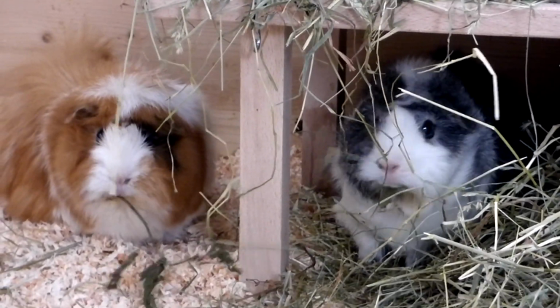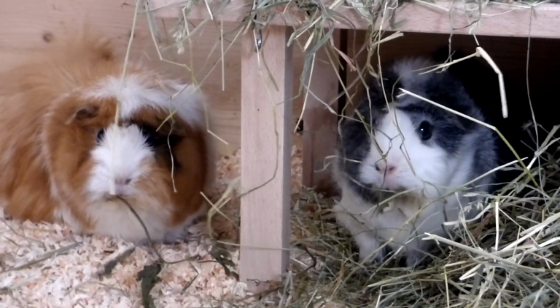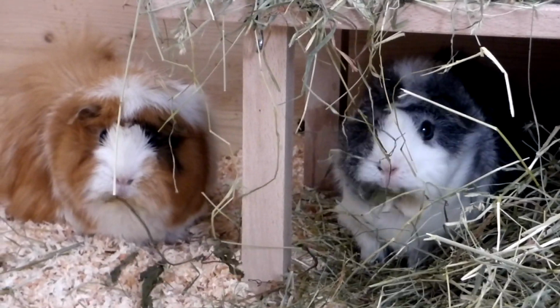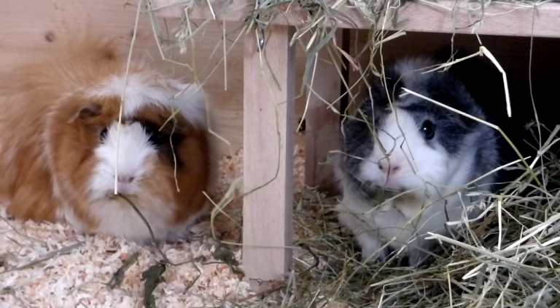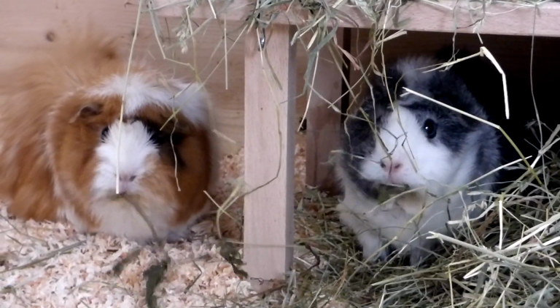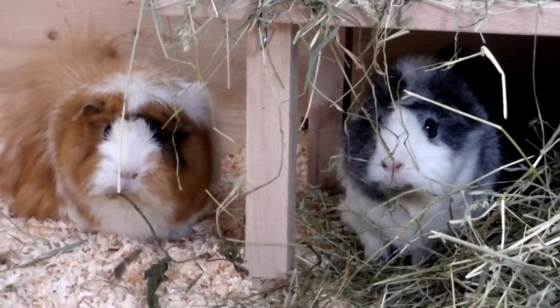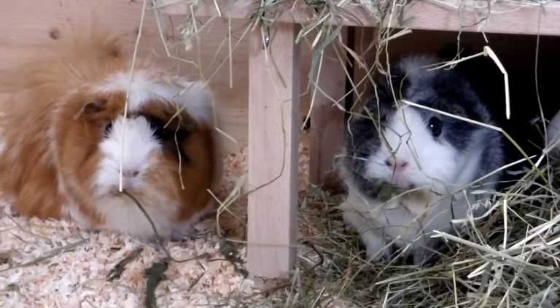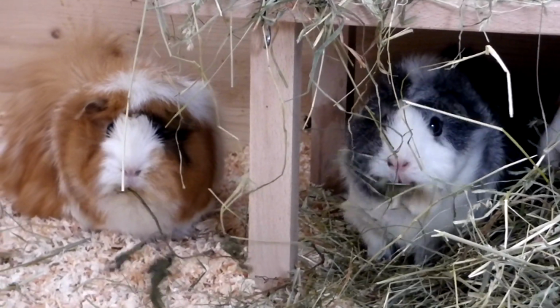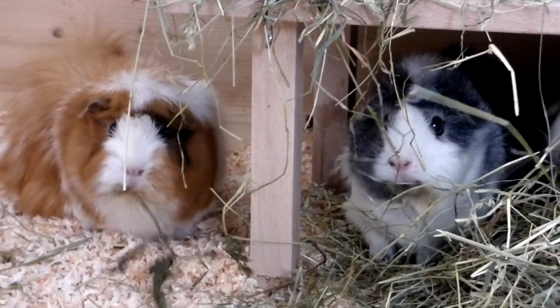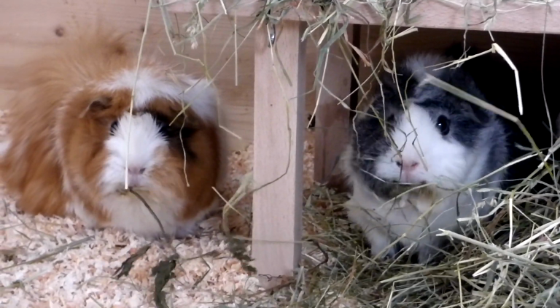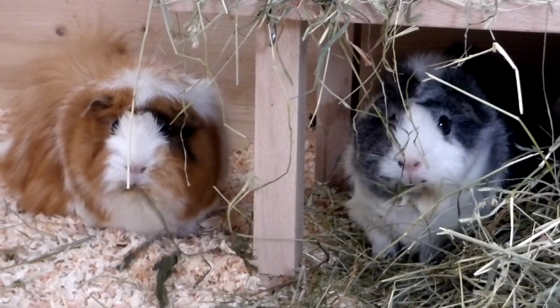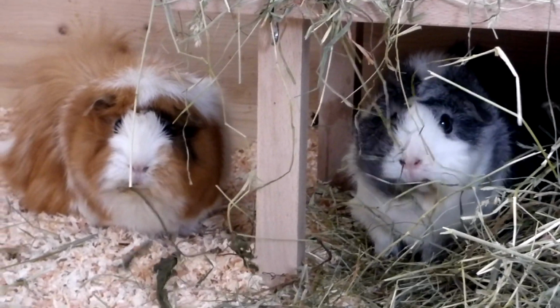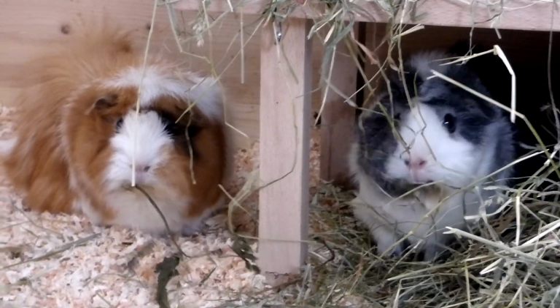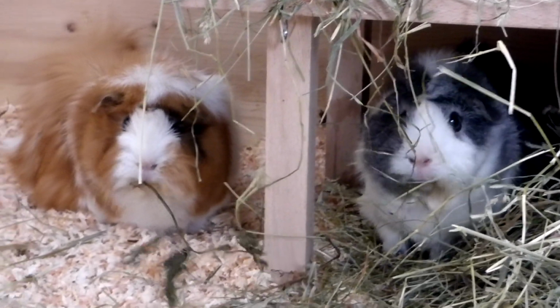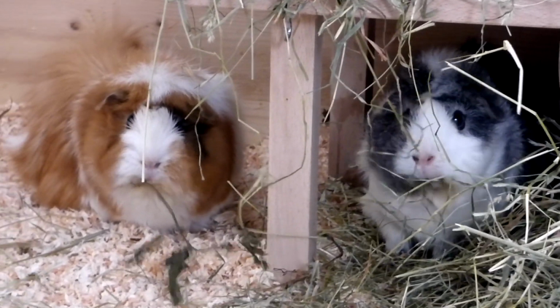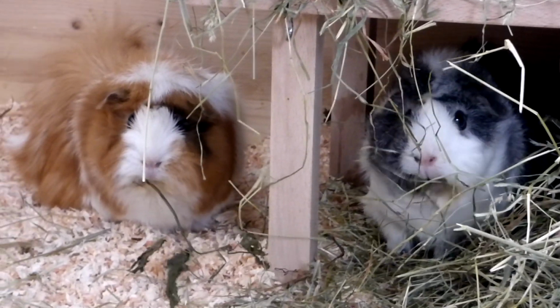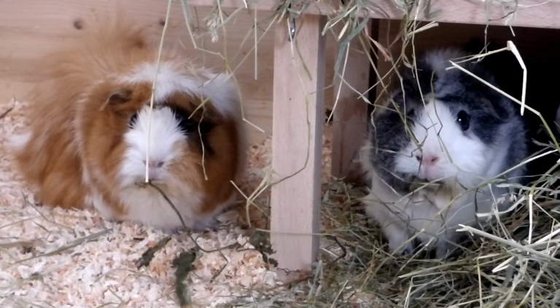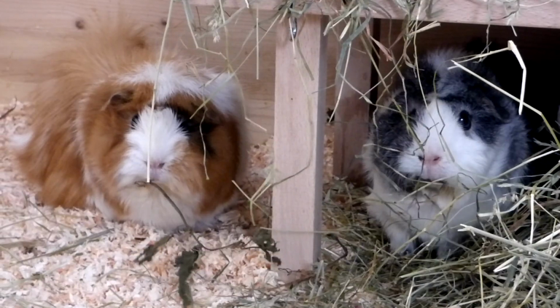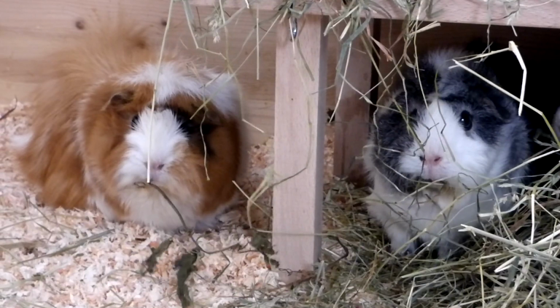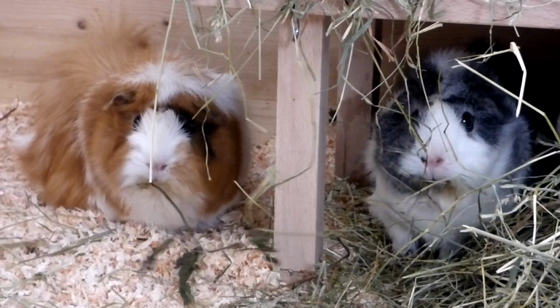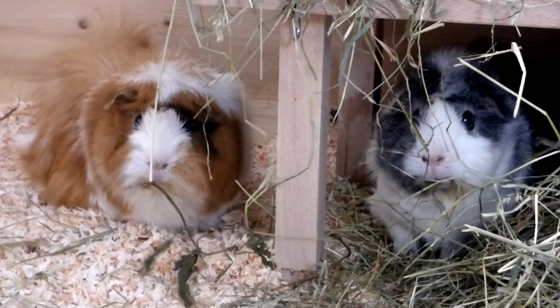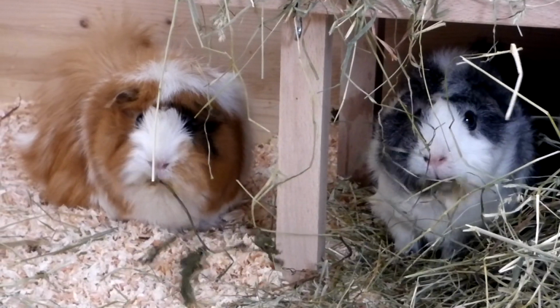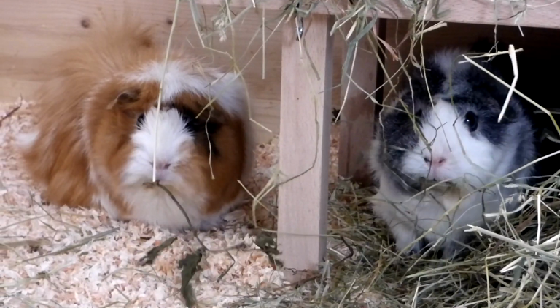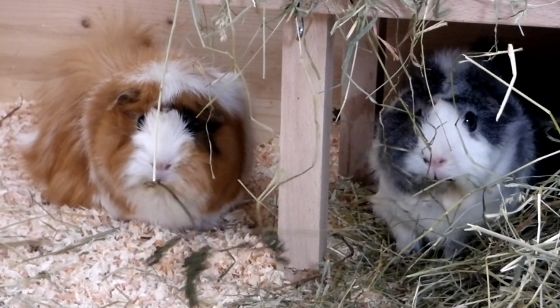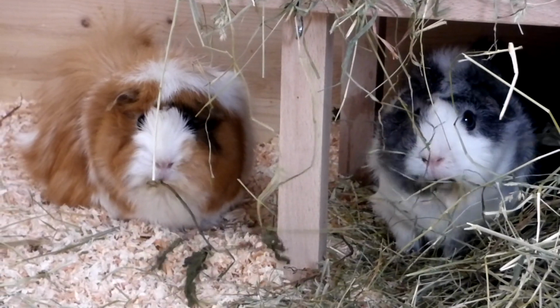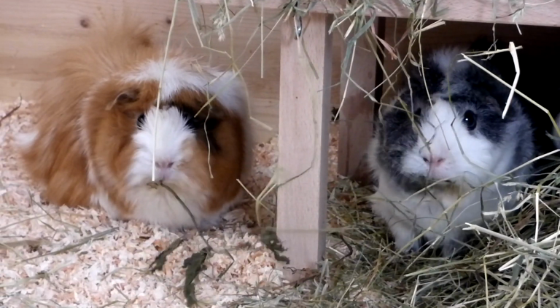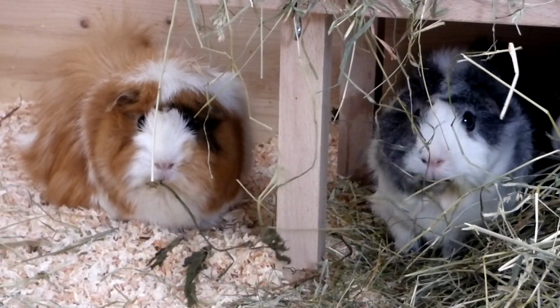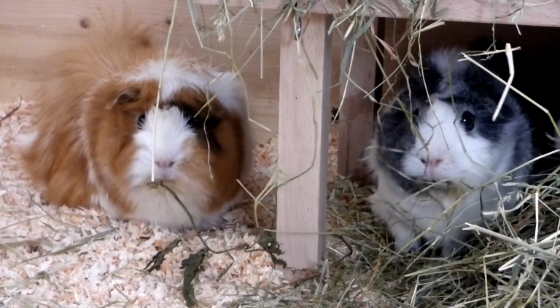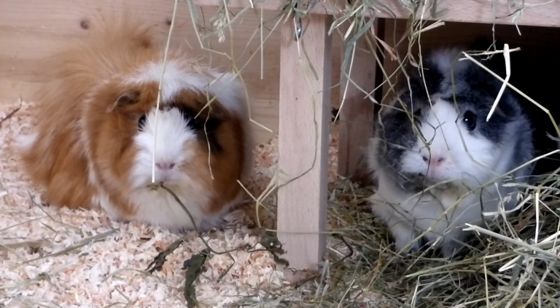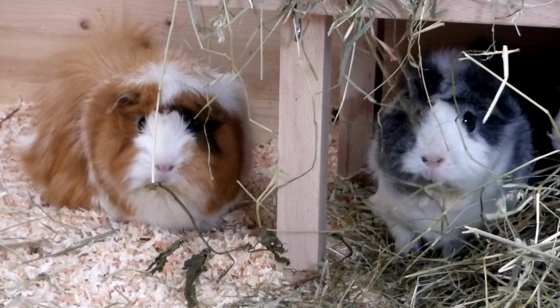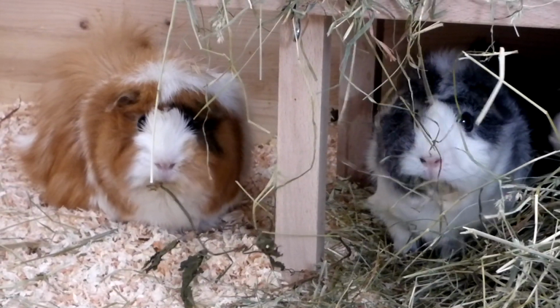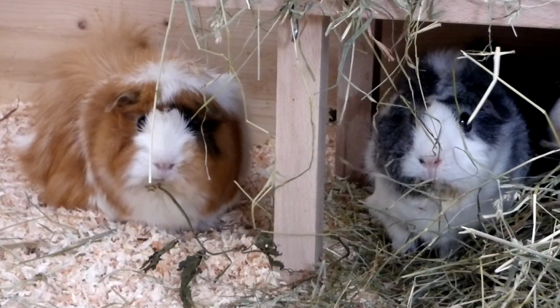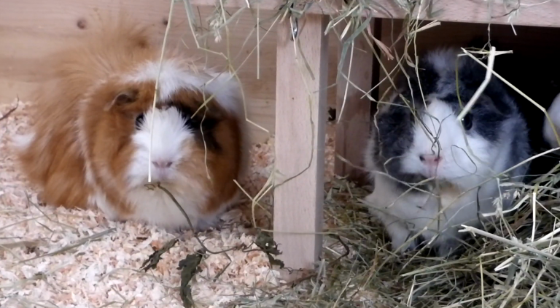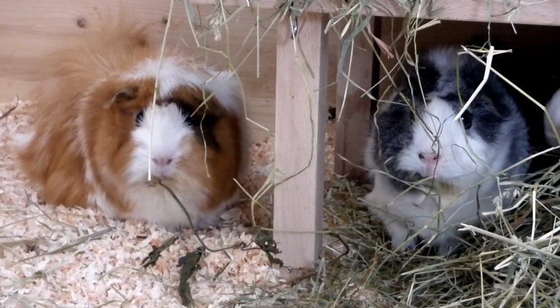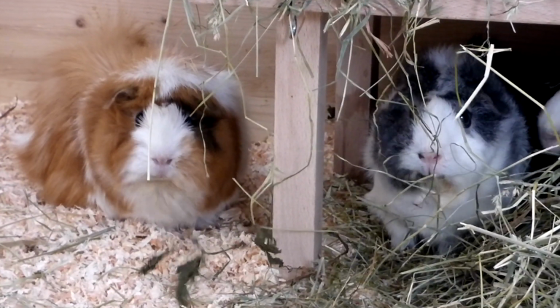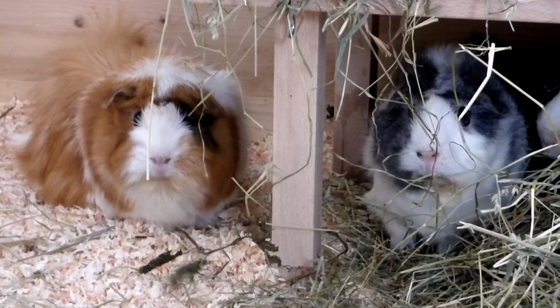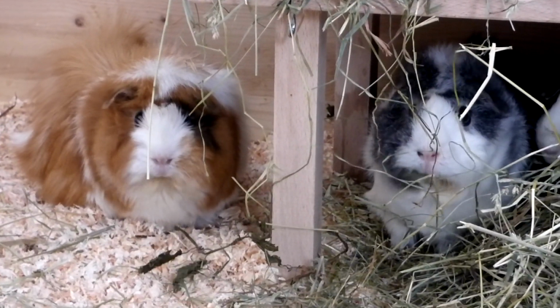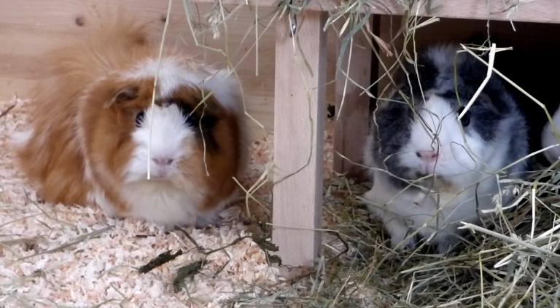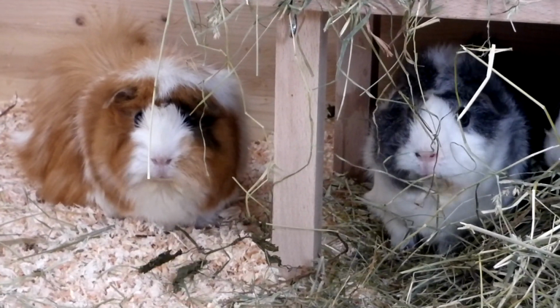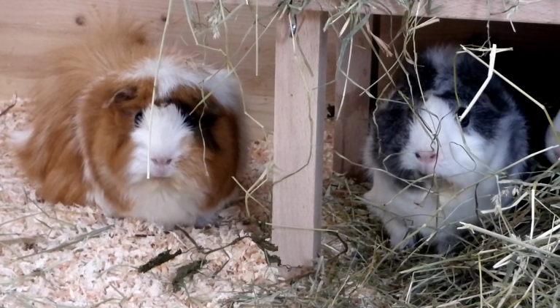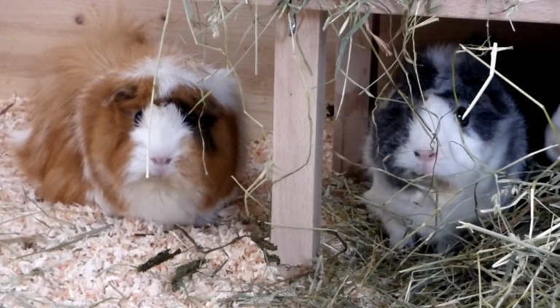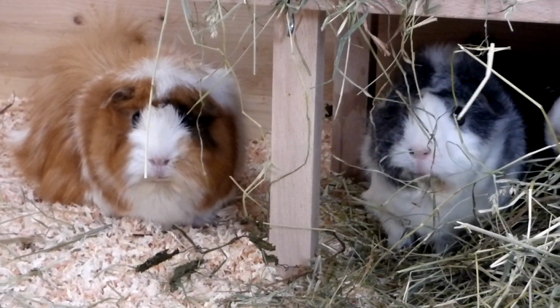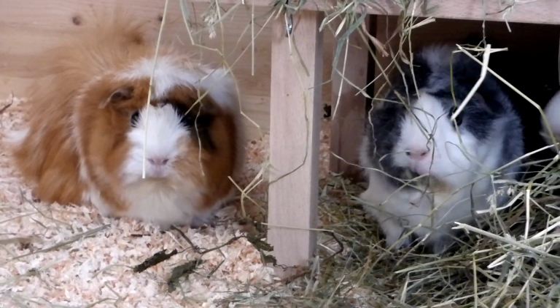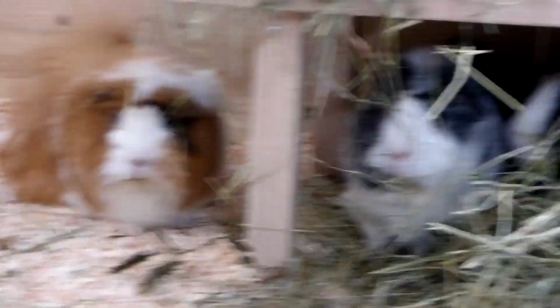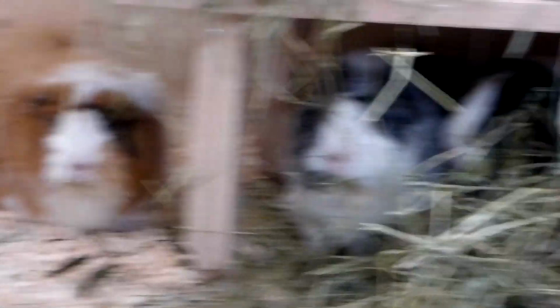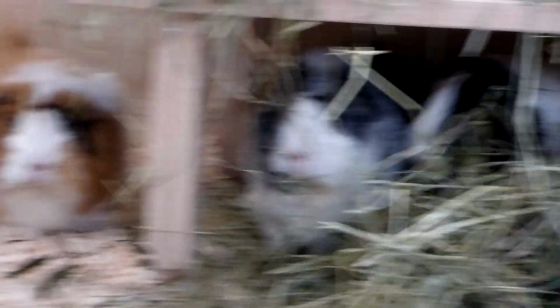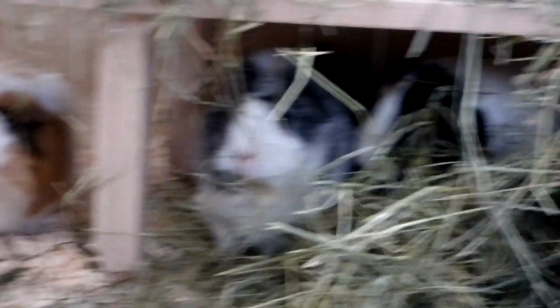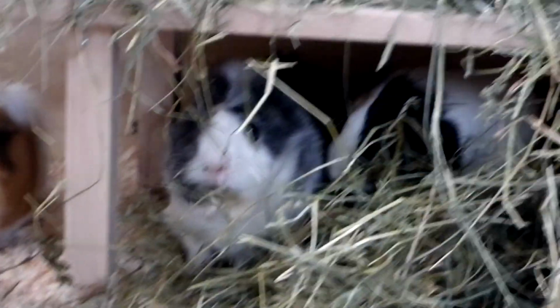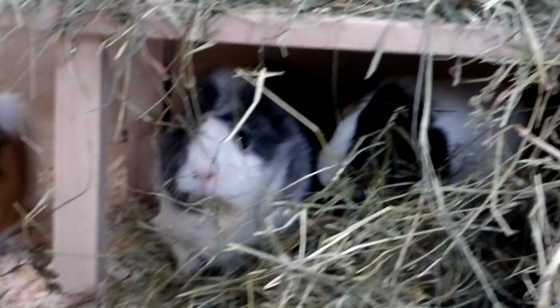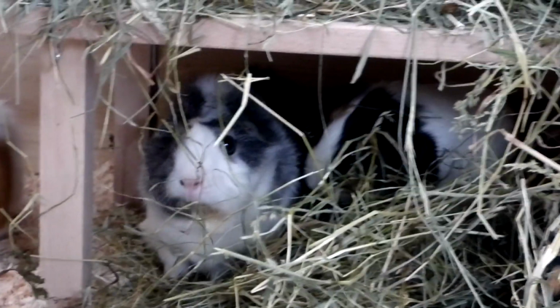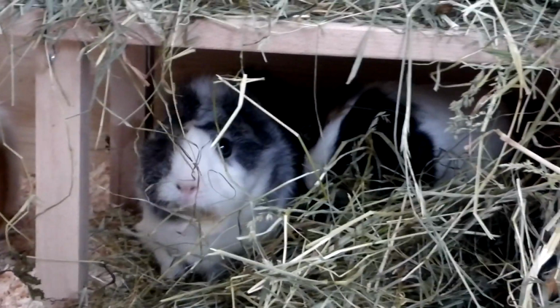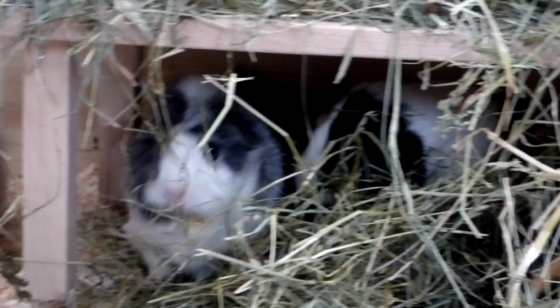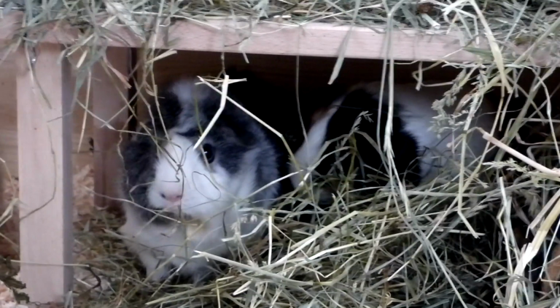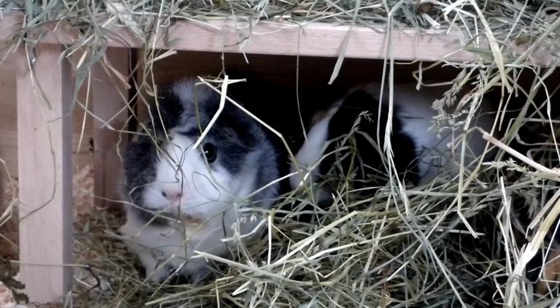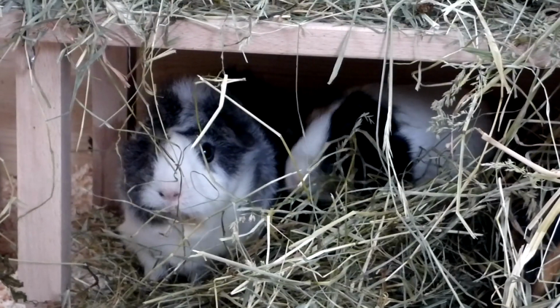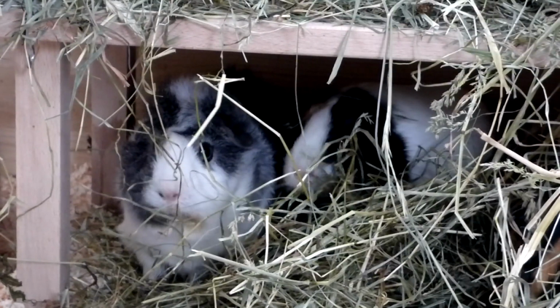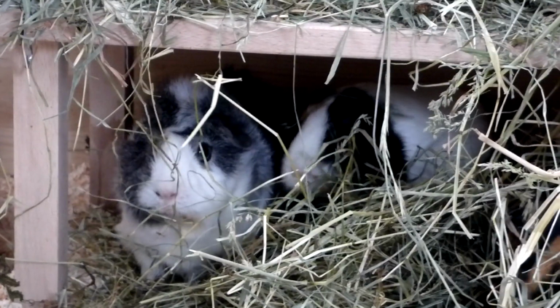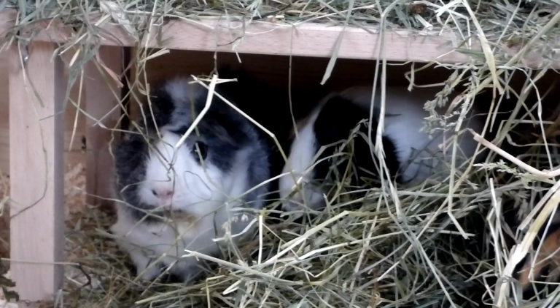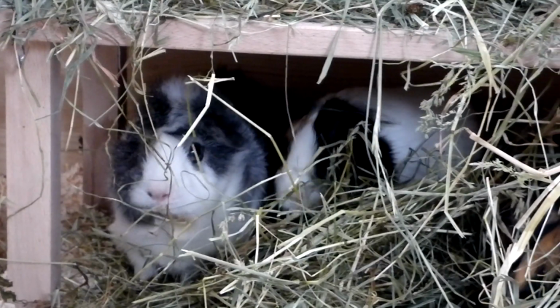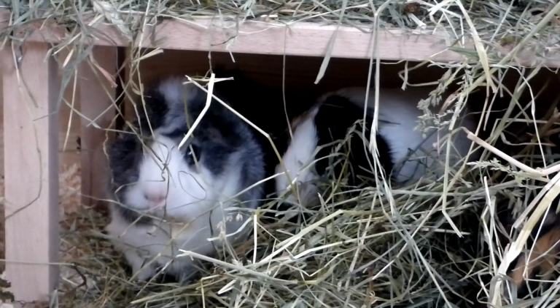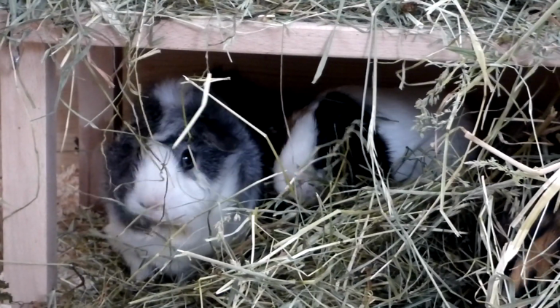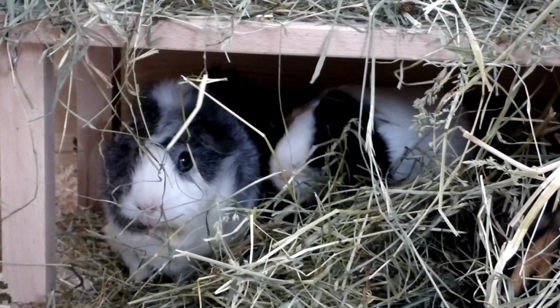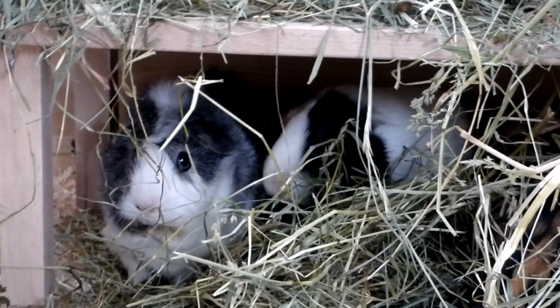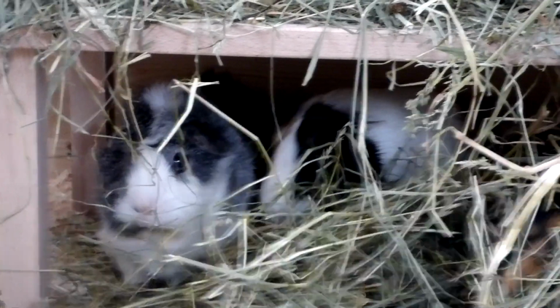Look at Wilma and Sylvester! Fluff alert! They're so cute! Oh, I found Pebbles!